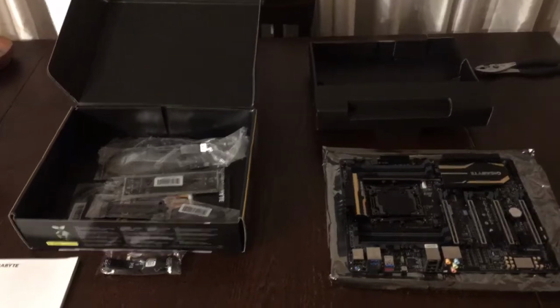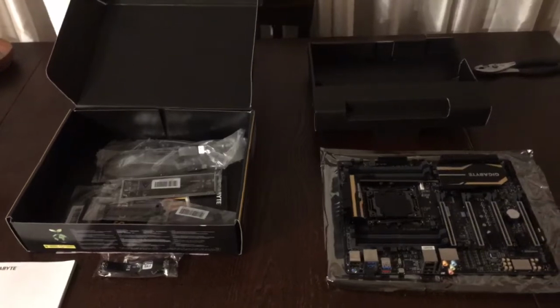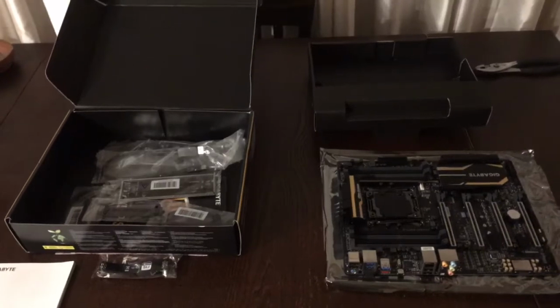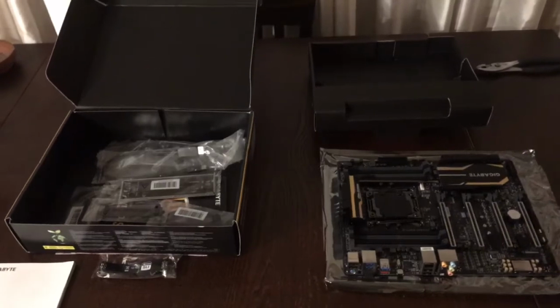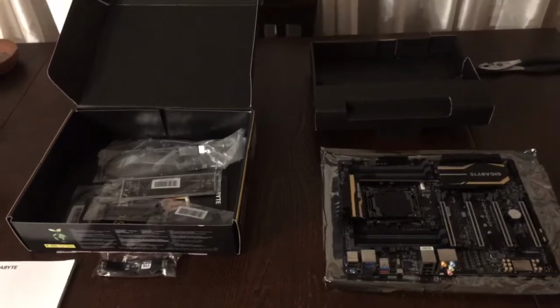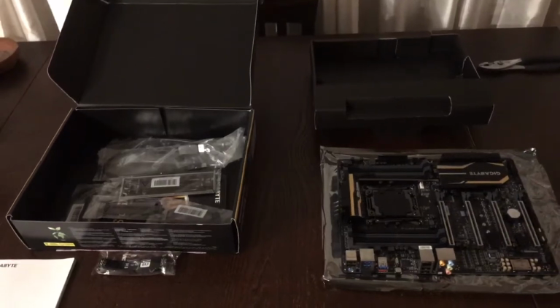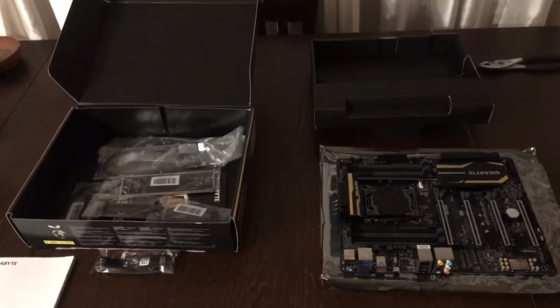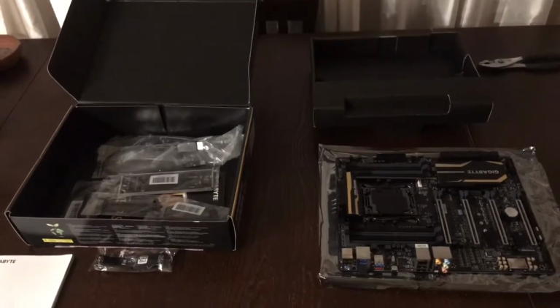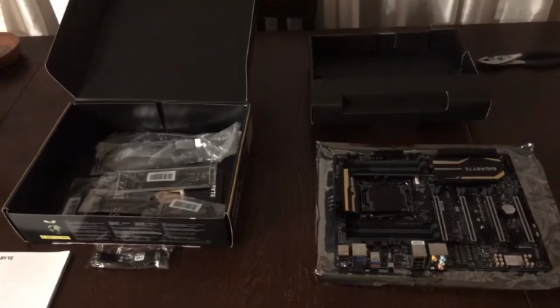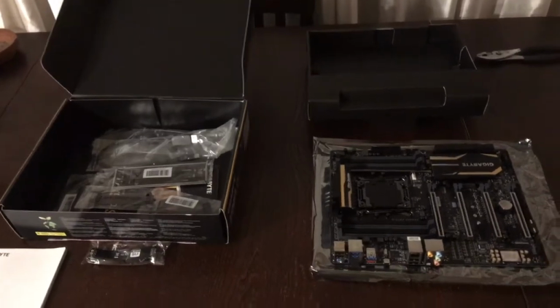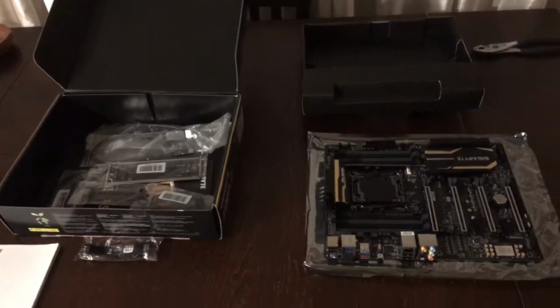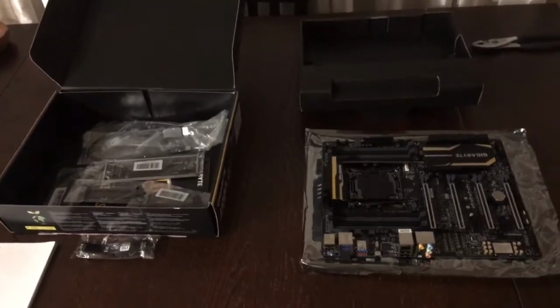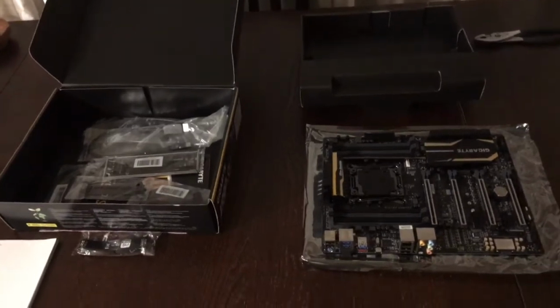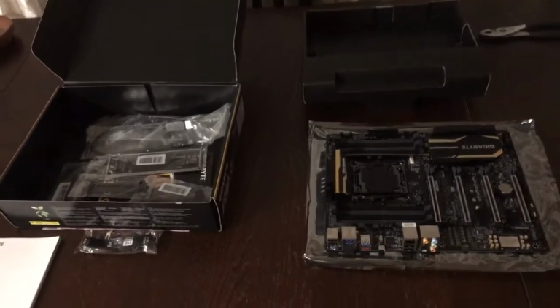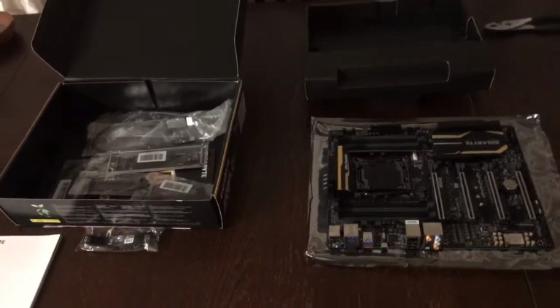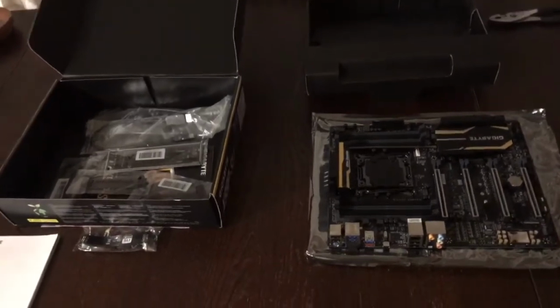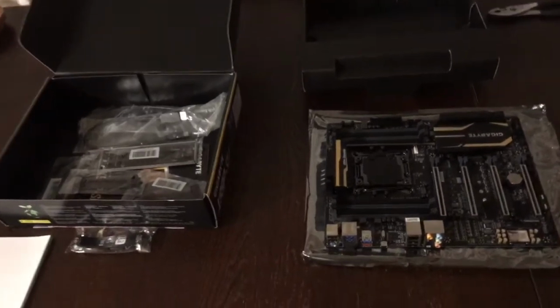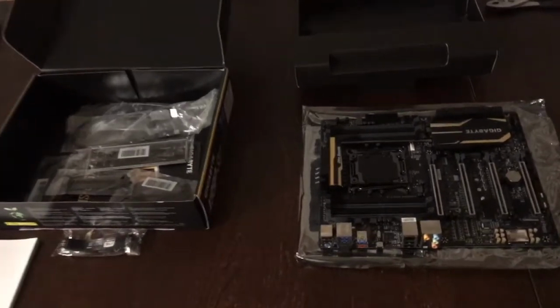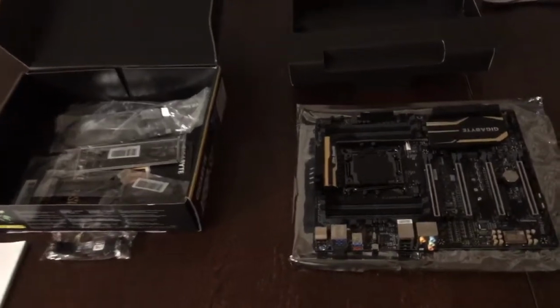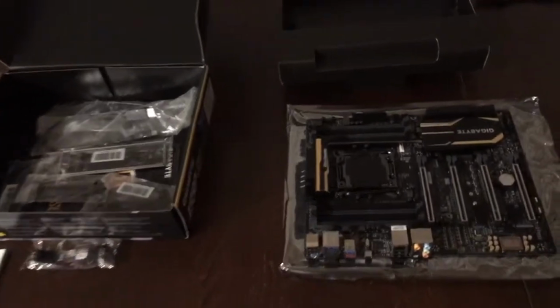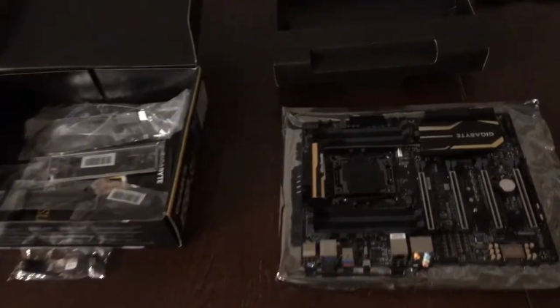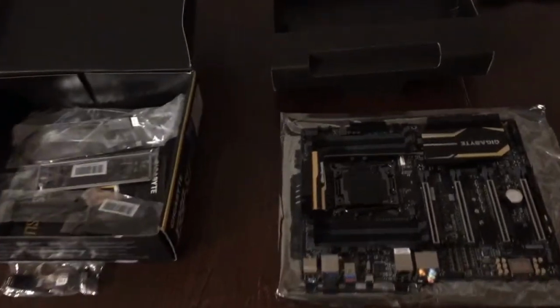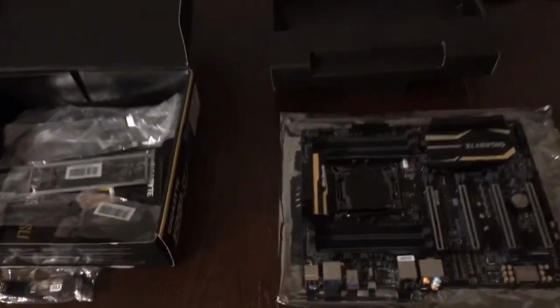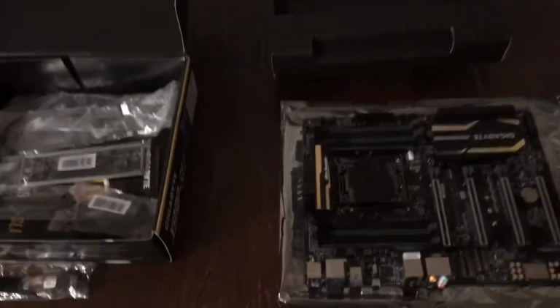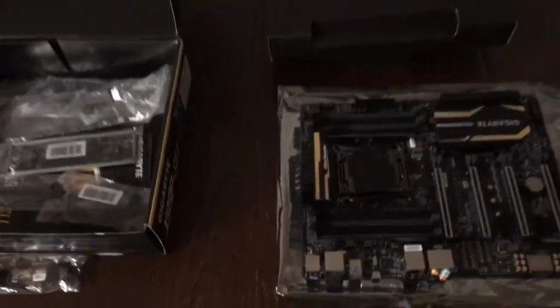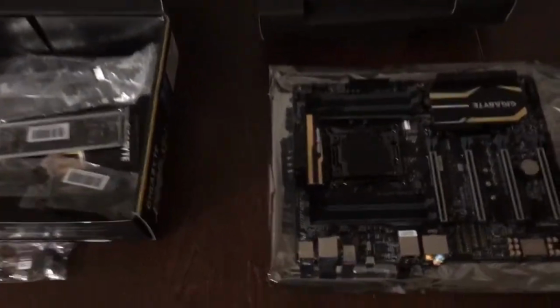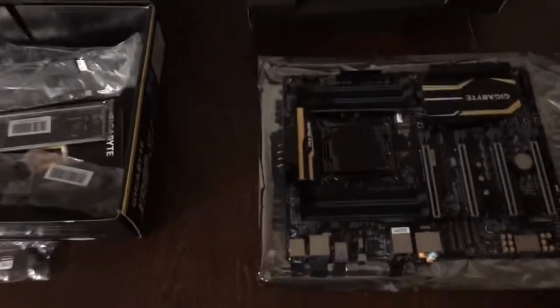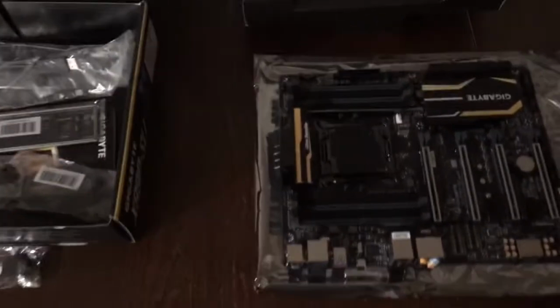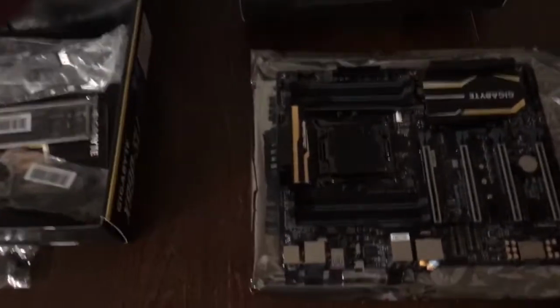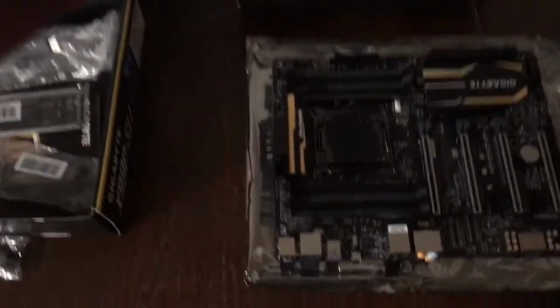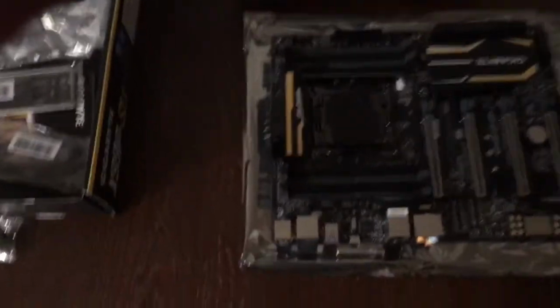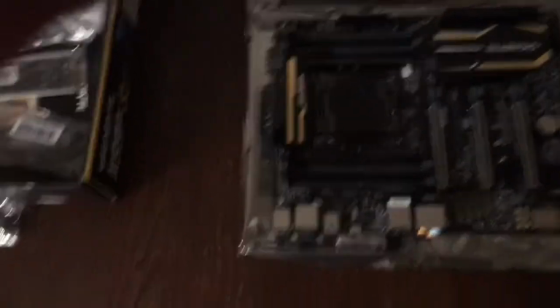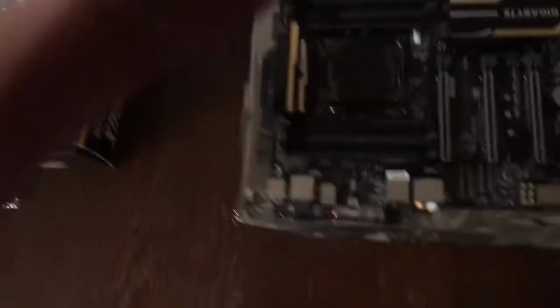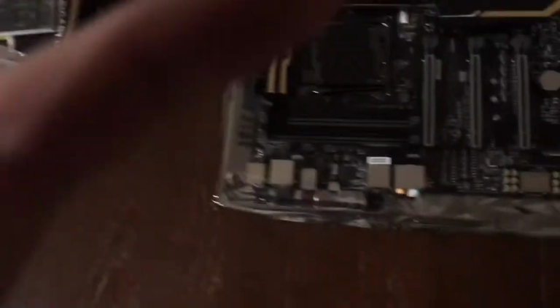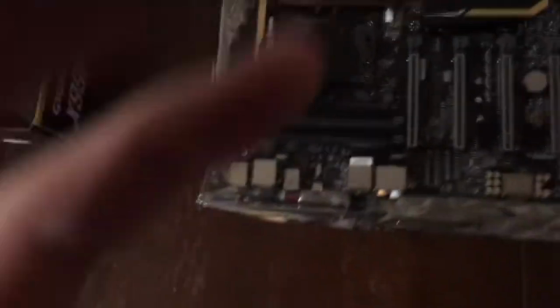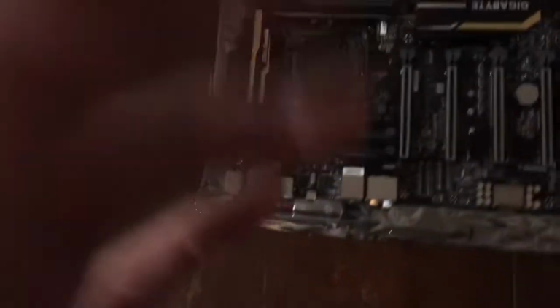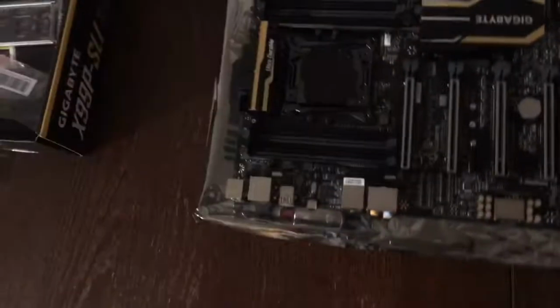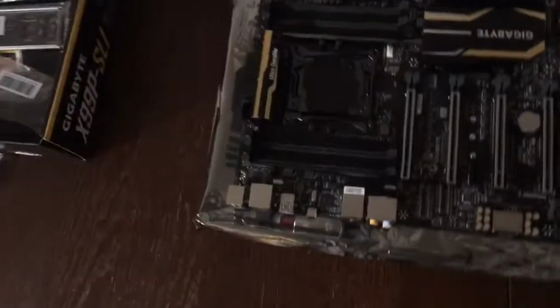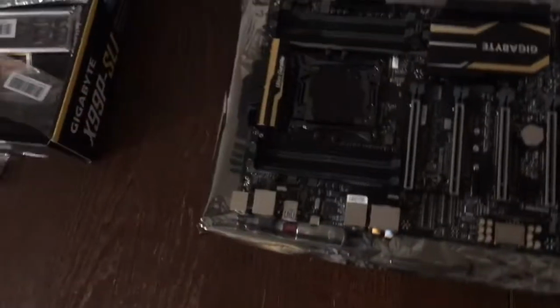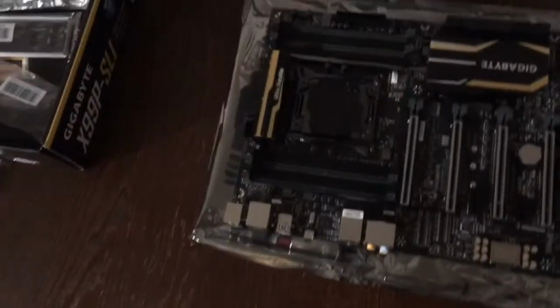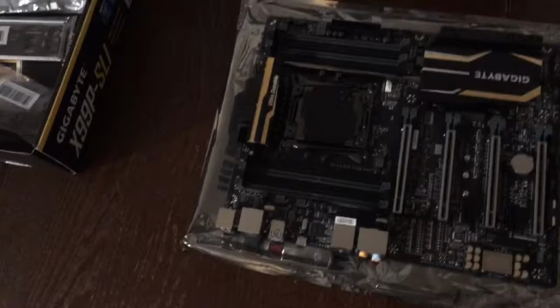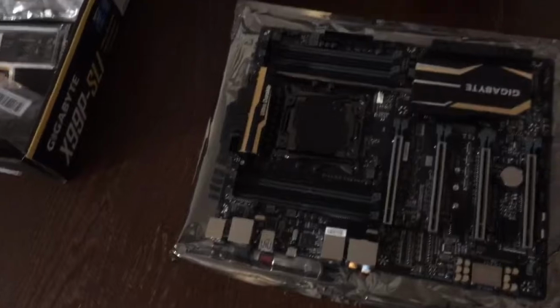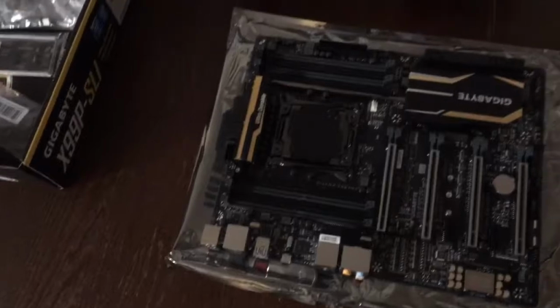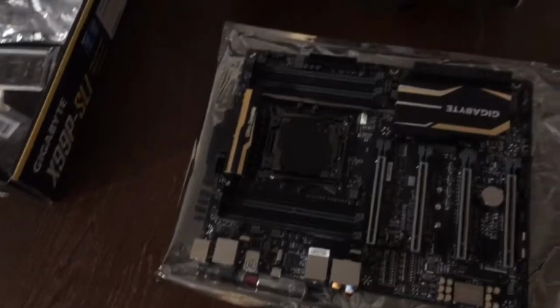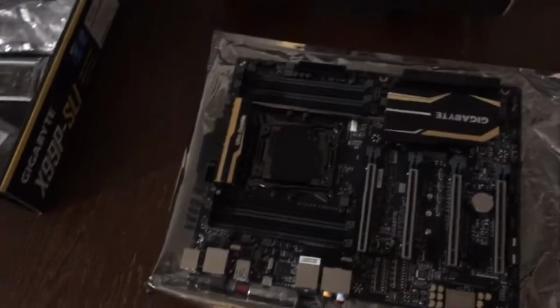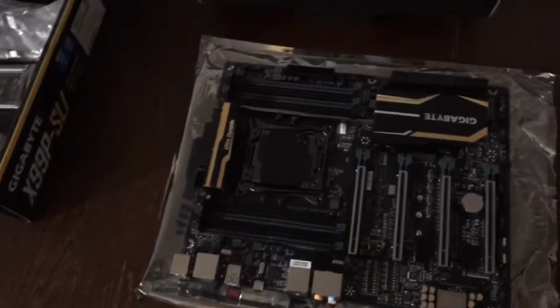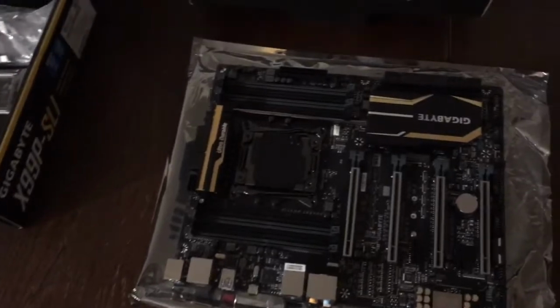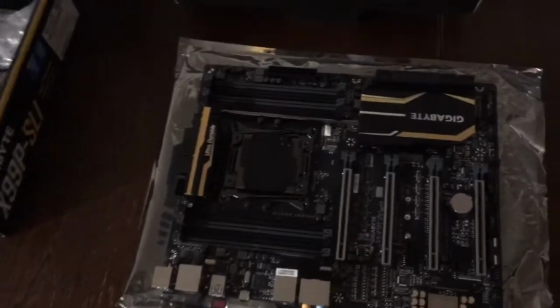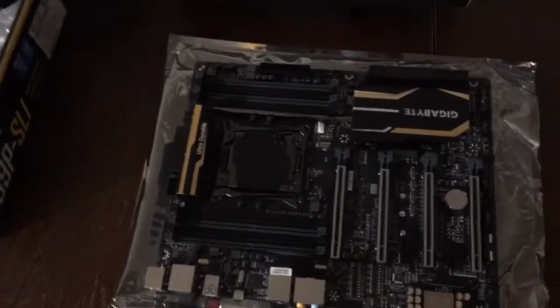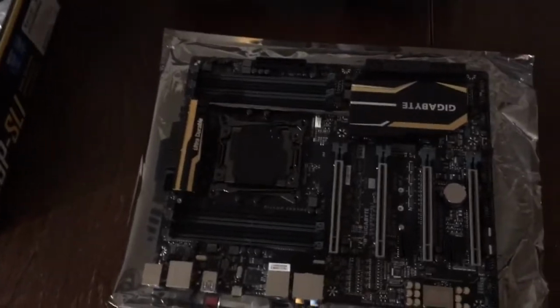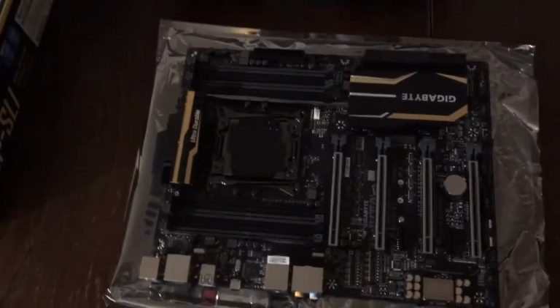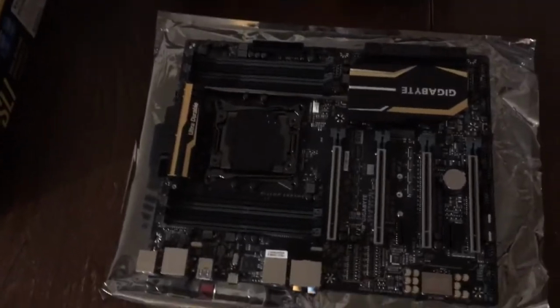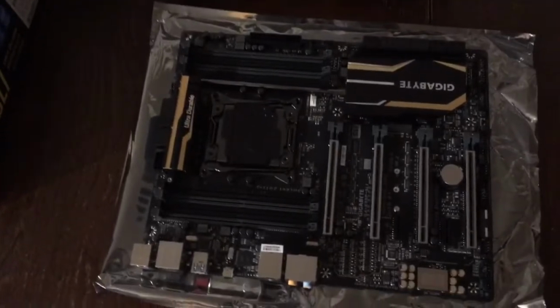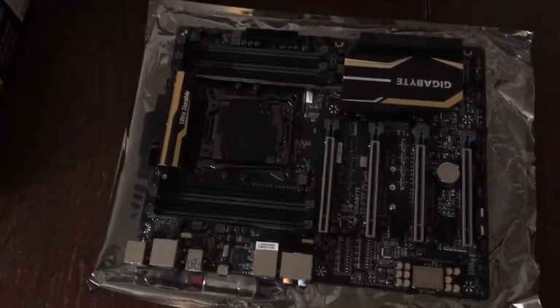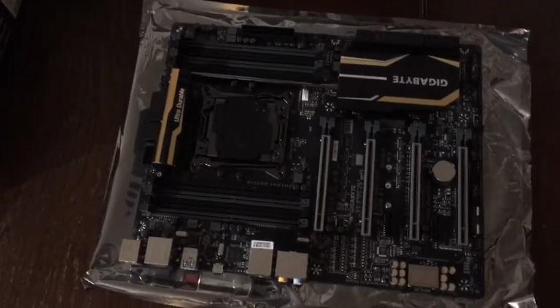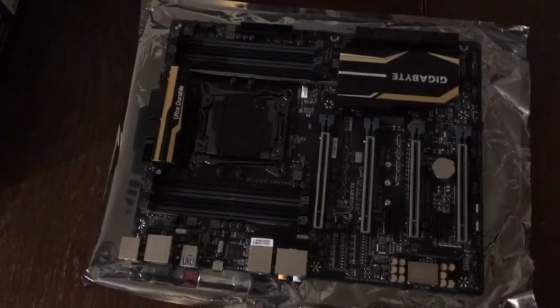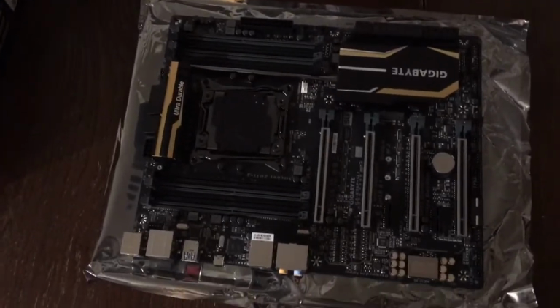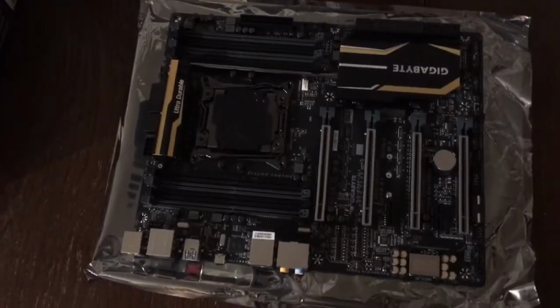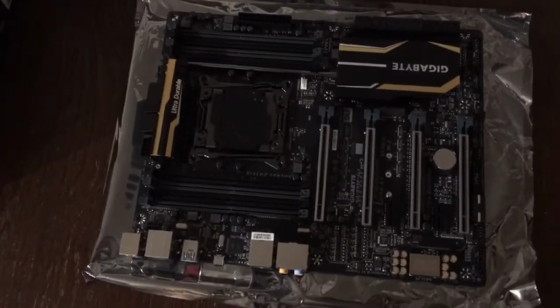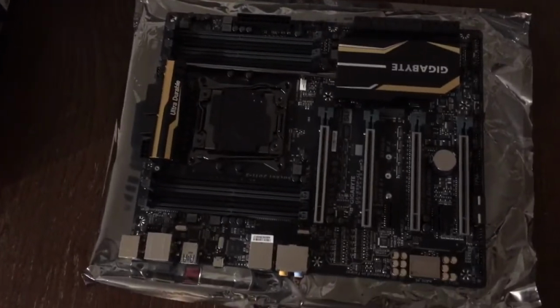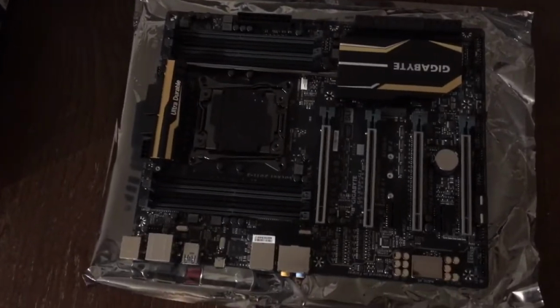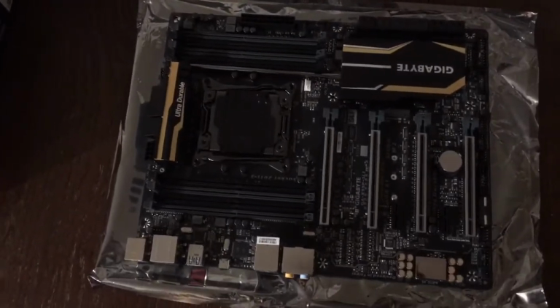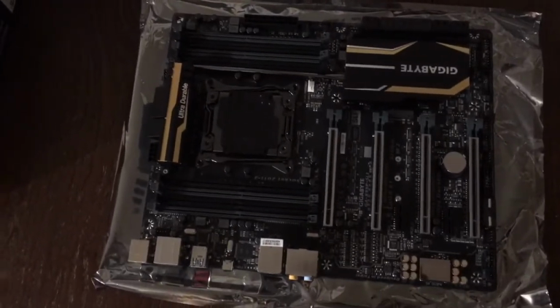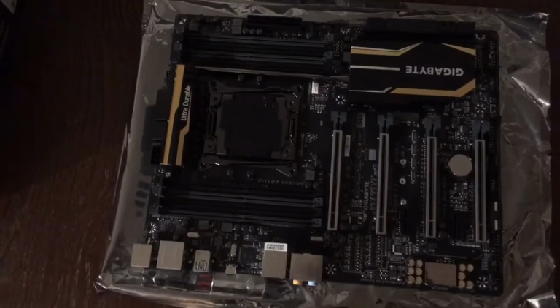What's going on people? It's Uncle Muscles. How are you guys doing today? I want to show you guys a new motherboard I picked up for my streaming.